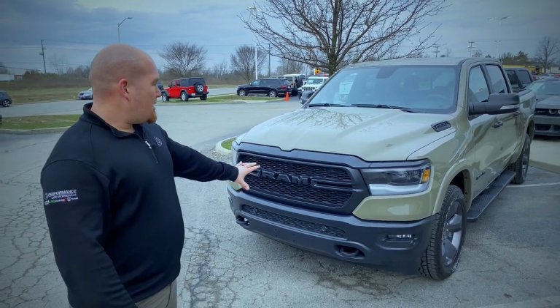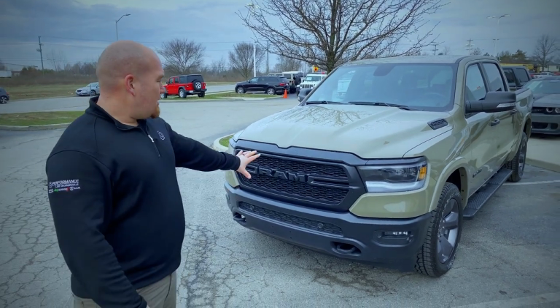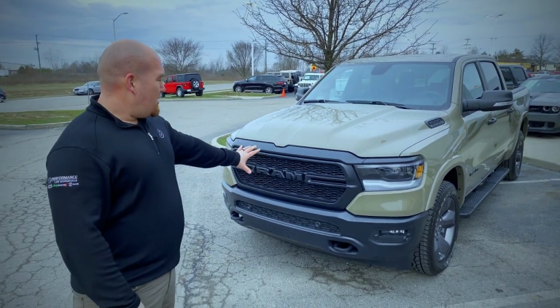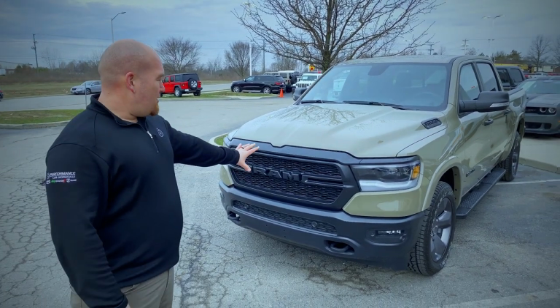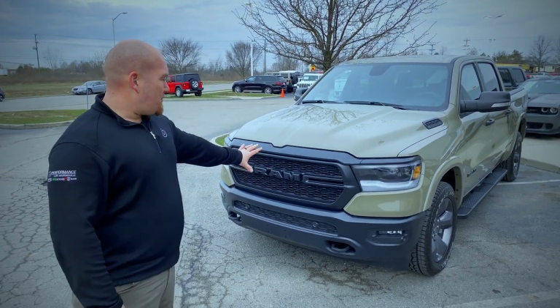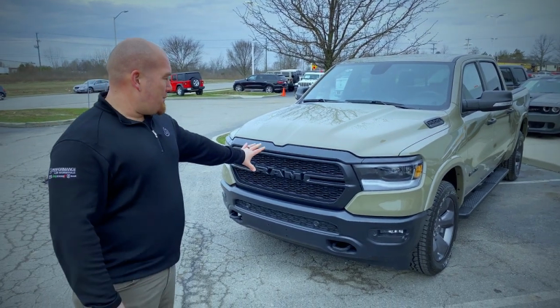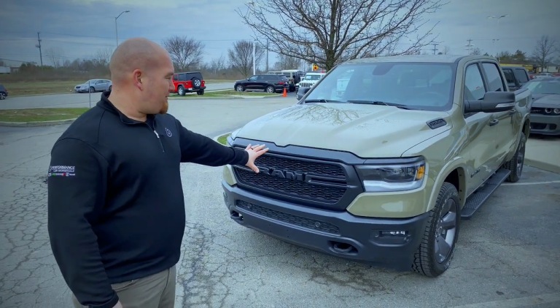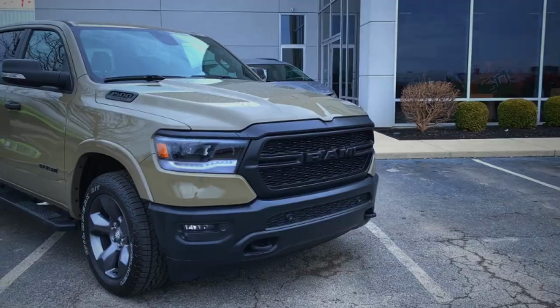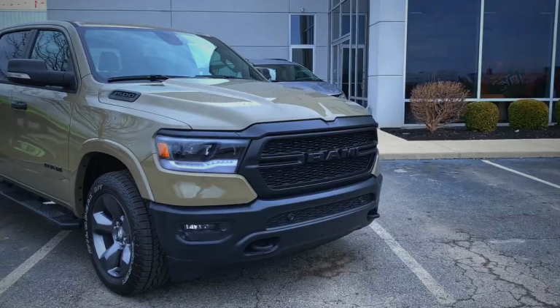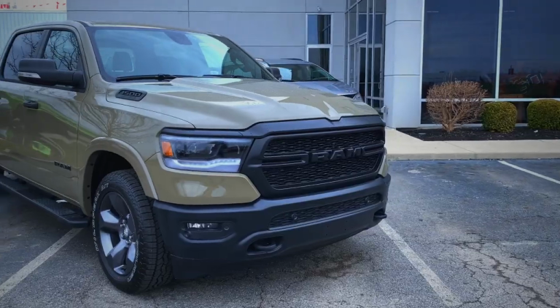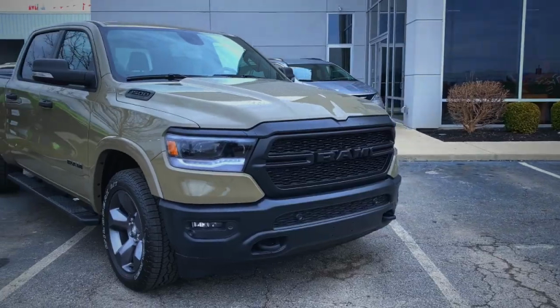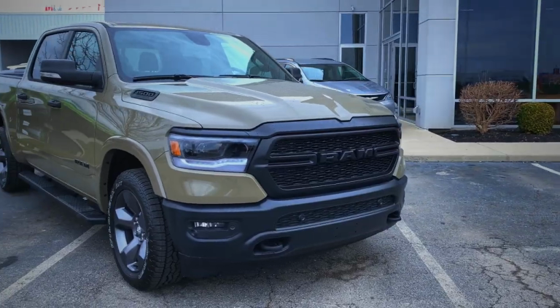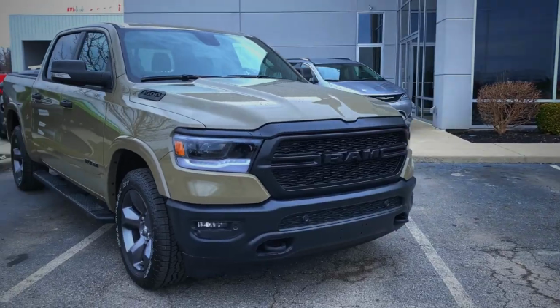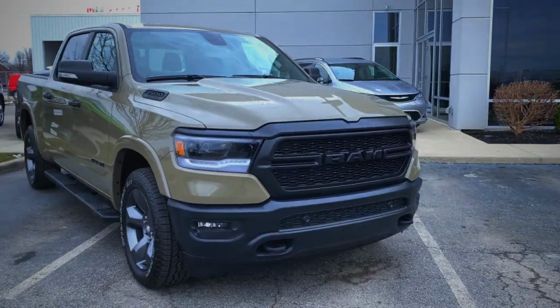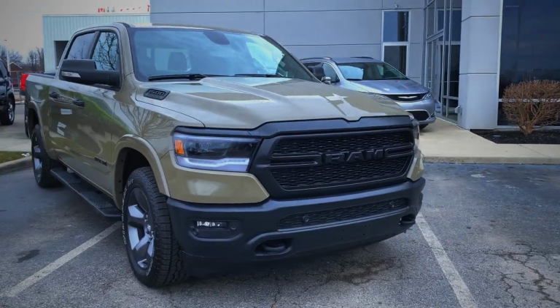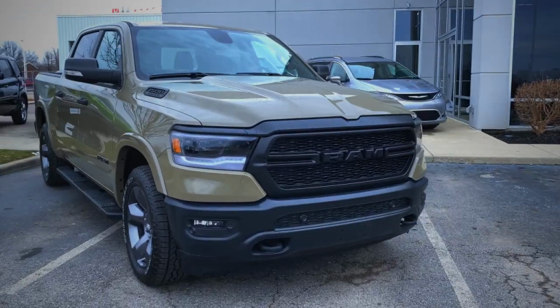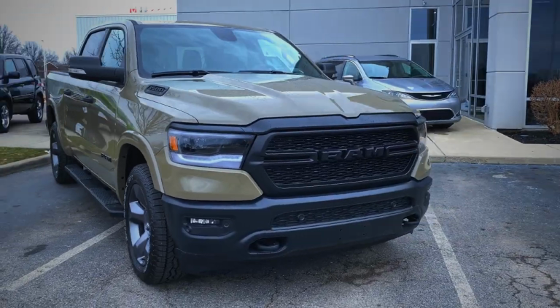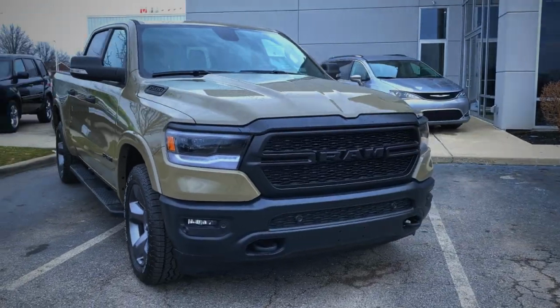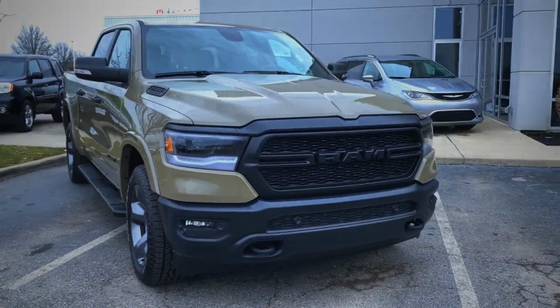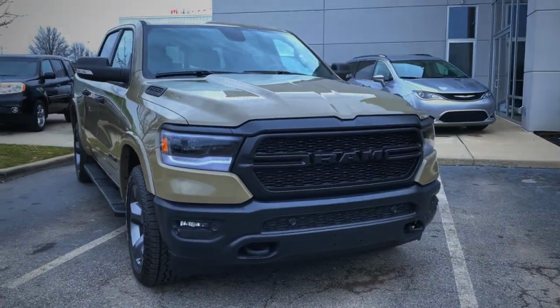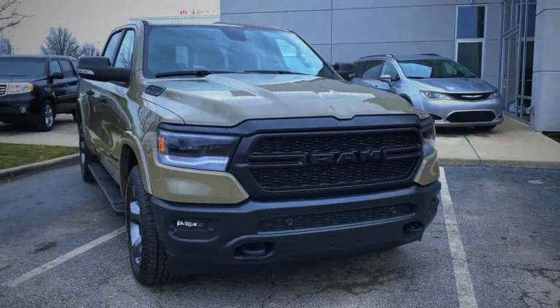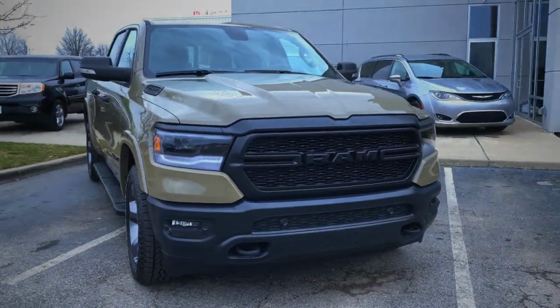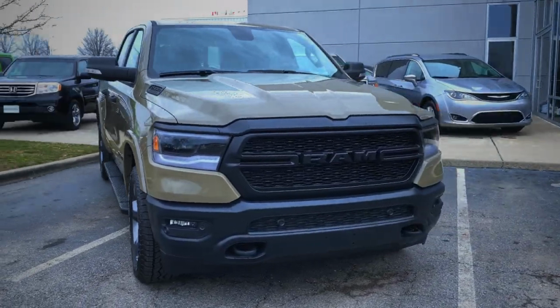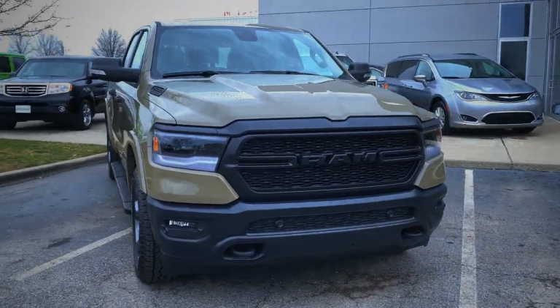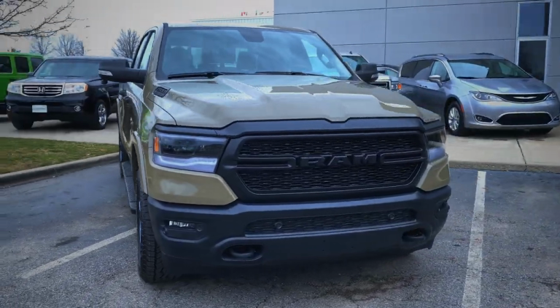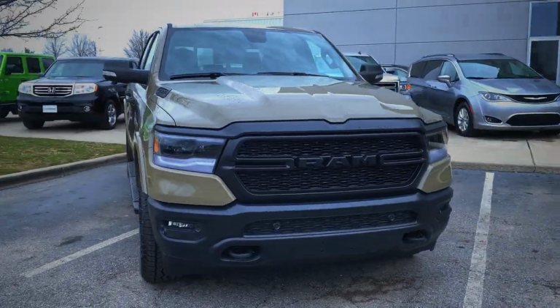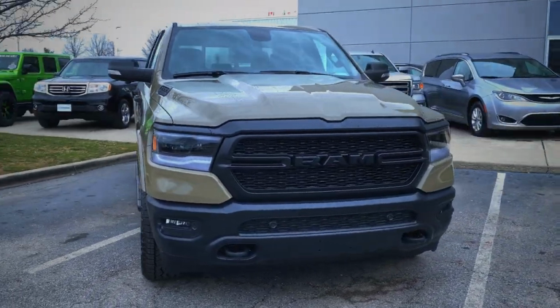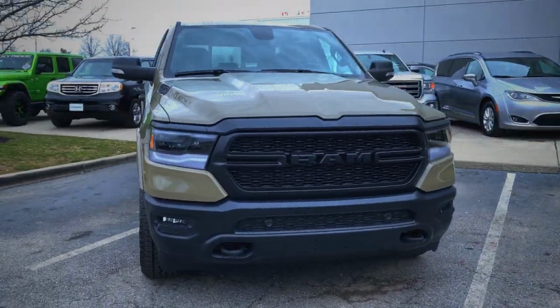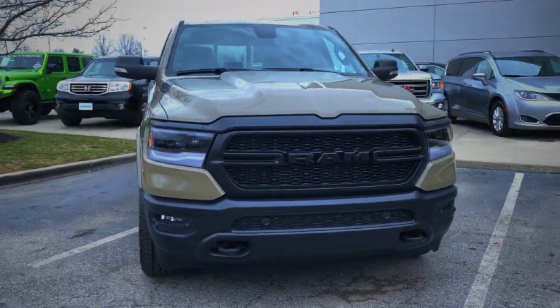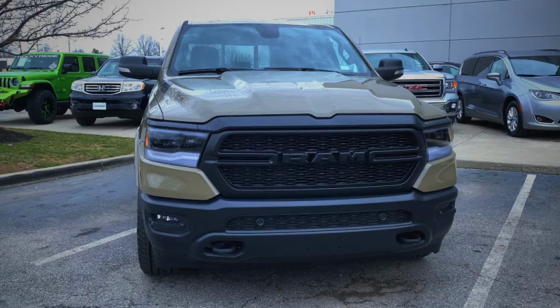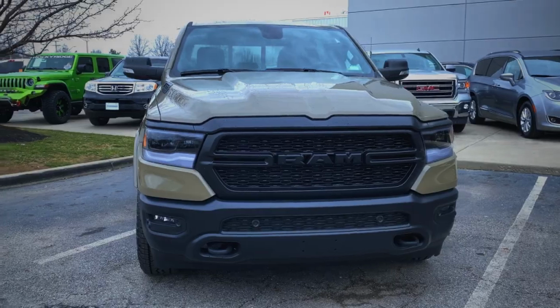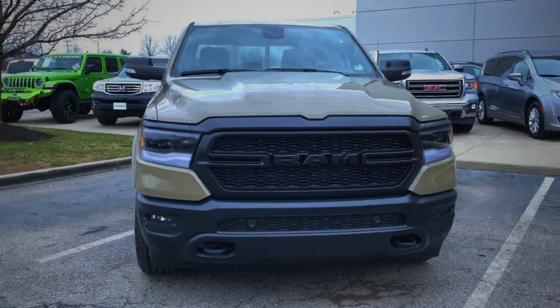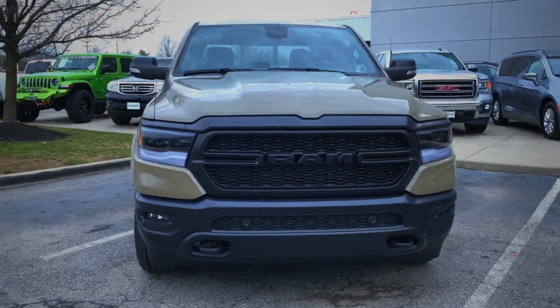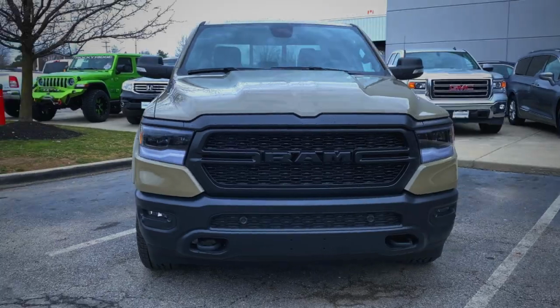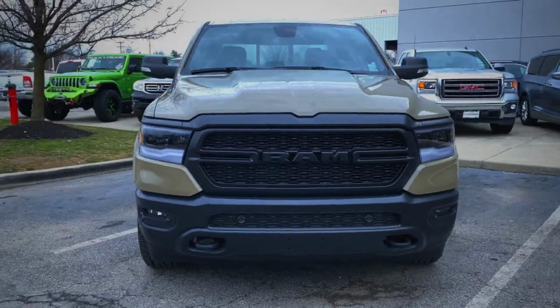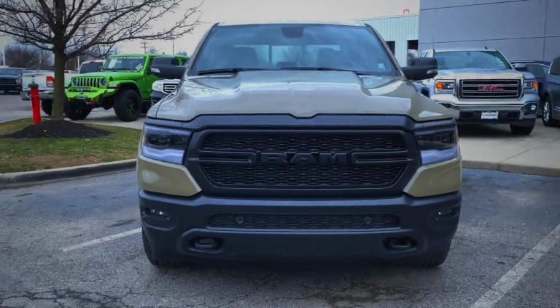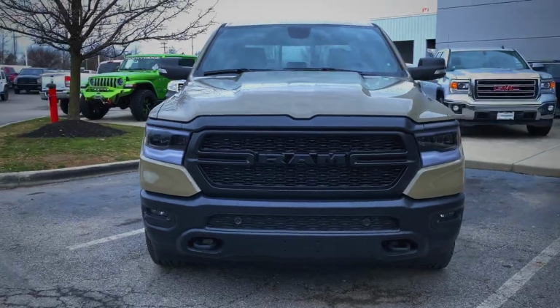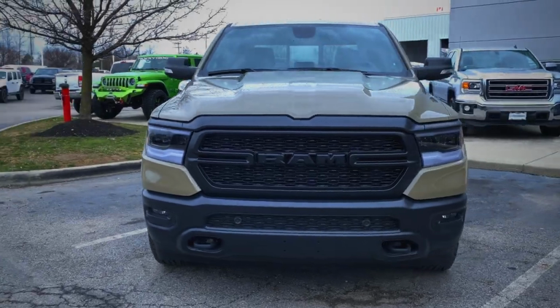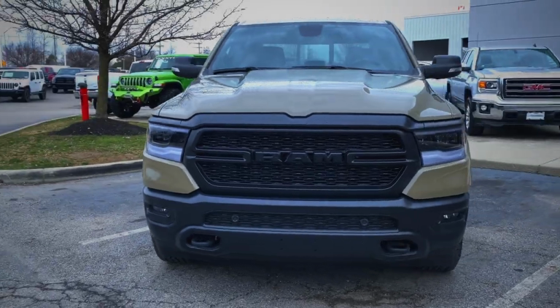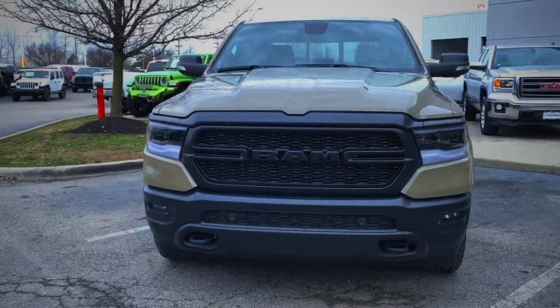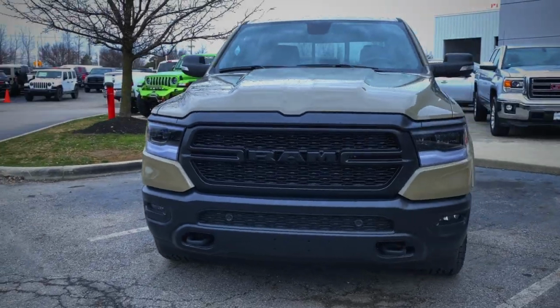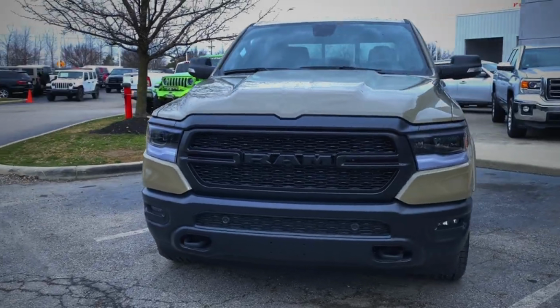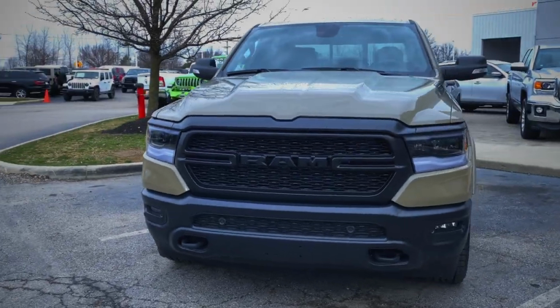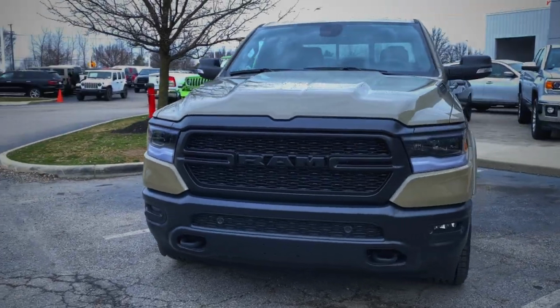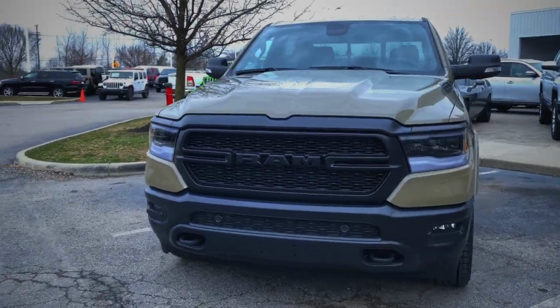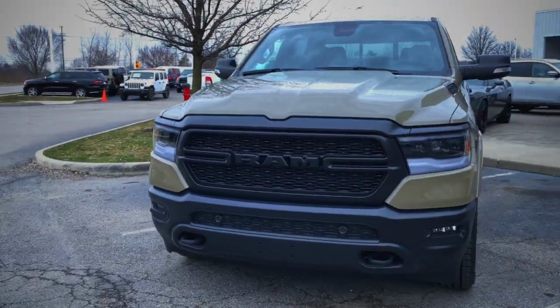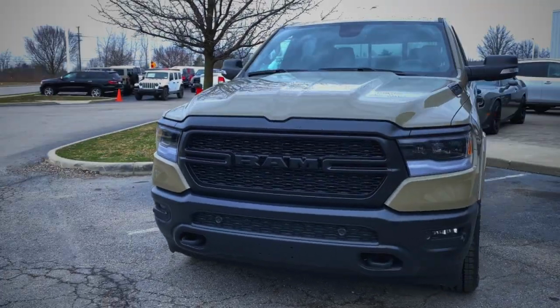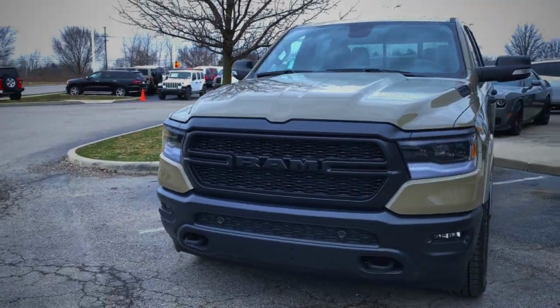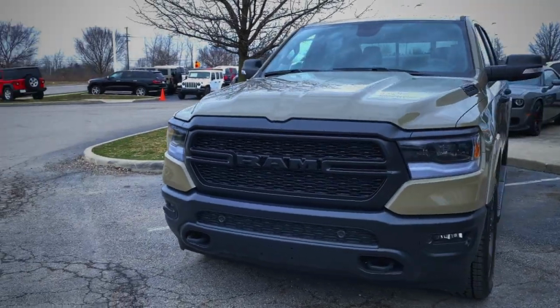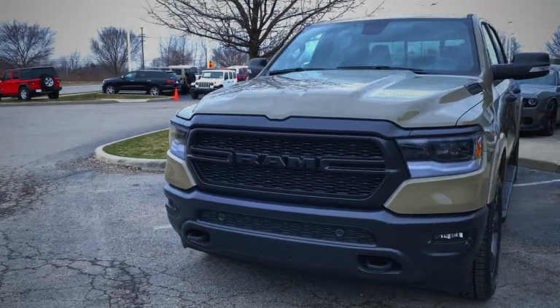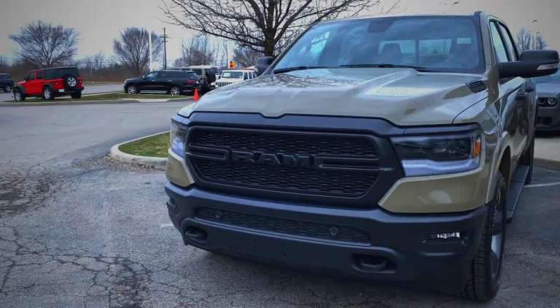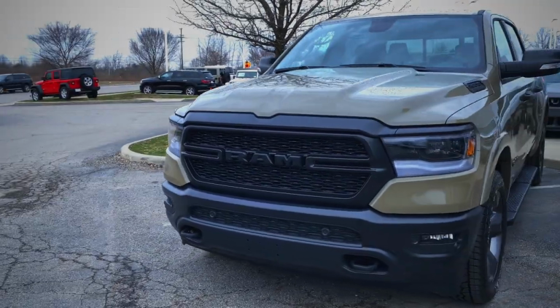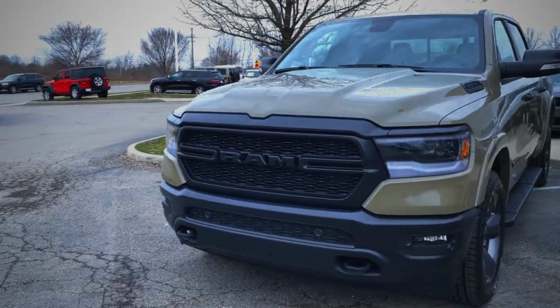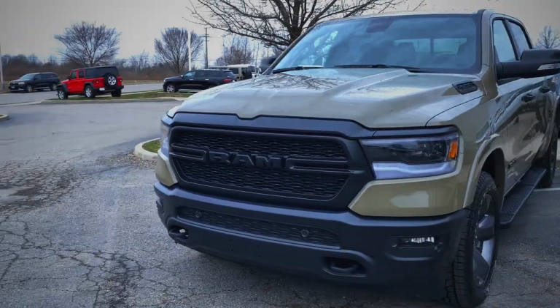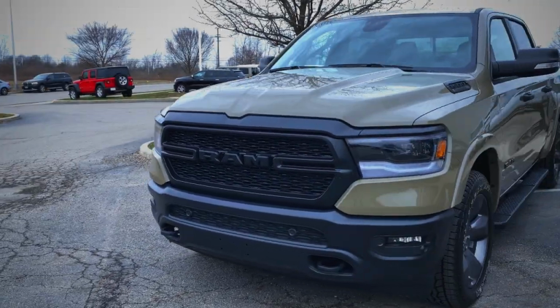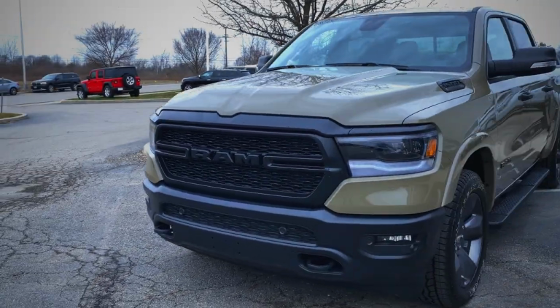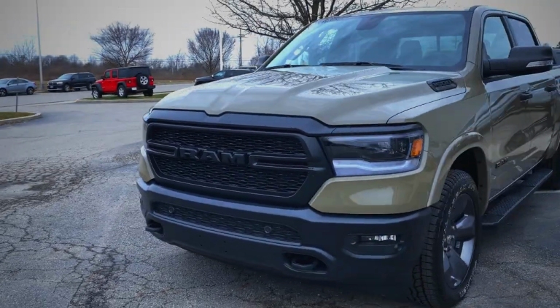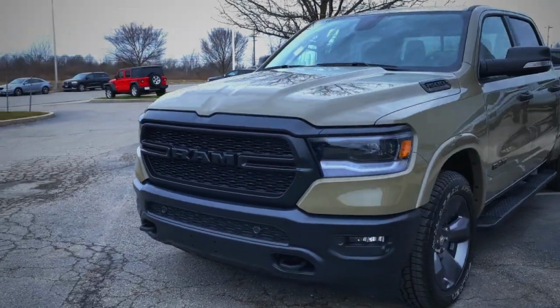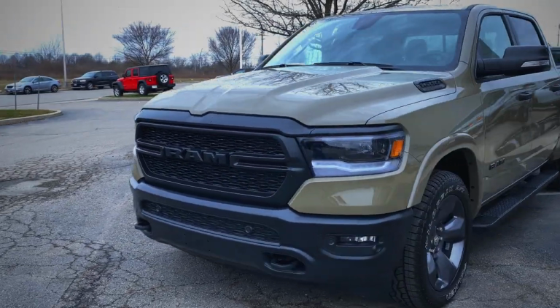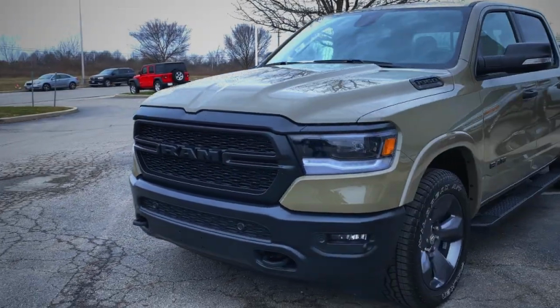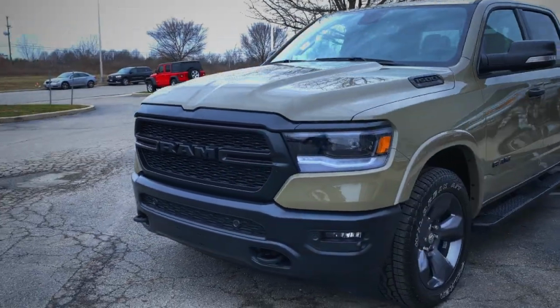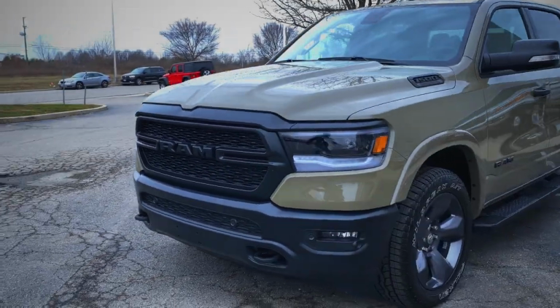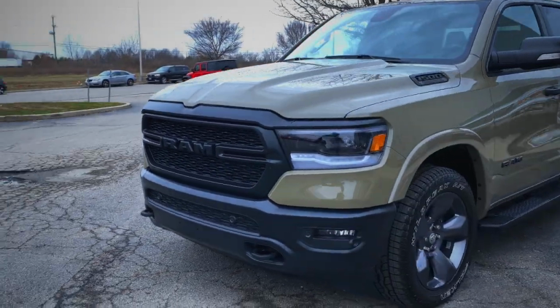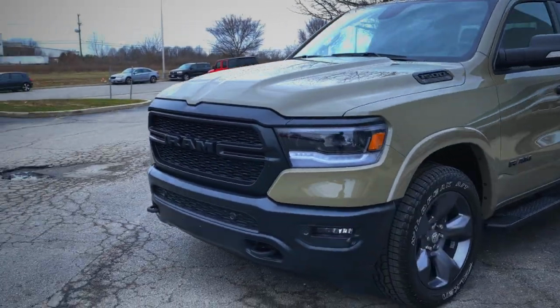From the front we got a blacked-out grille, we have LED headlights, LED fog lights, tow hooks, and sensors.